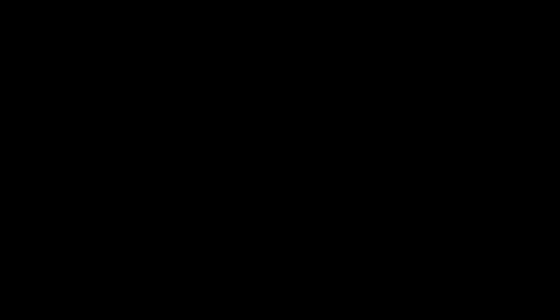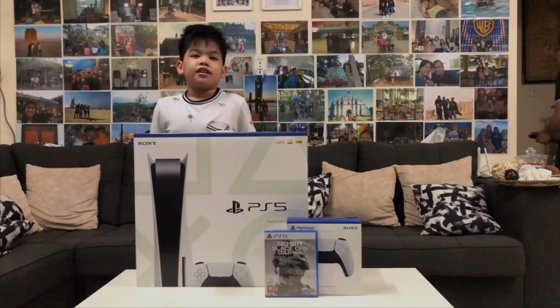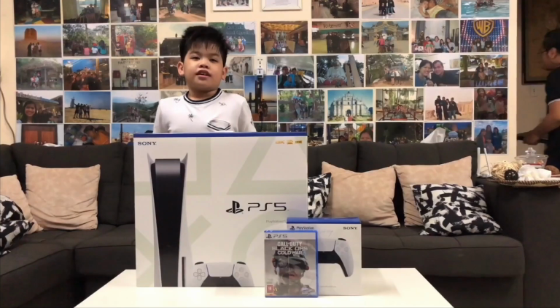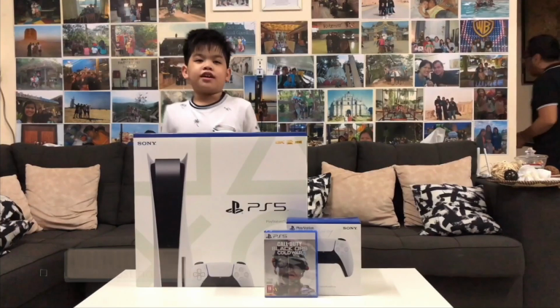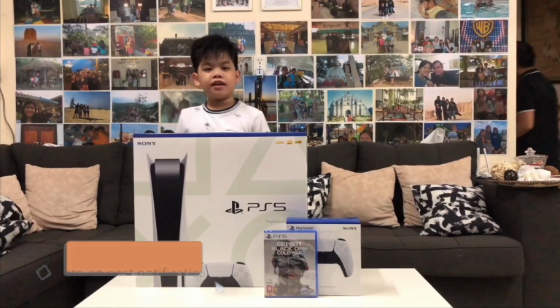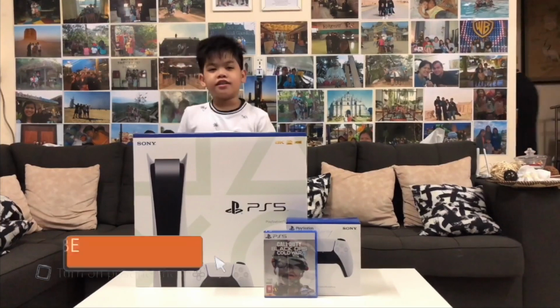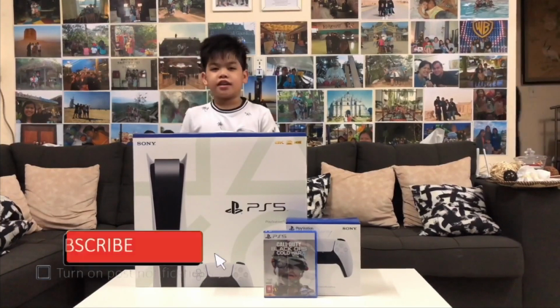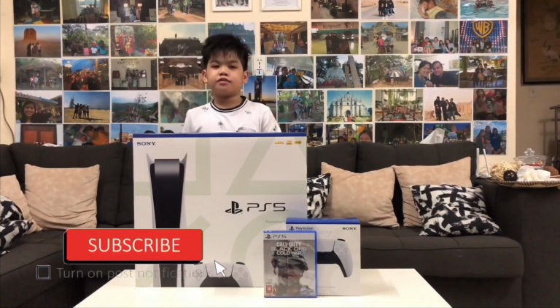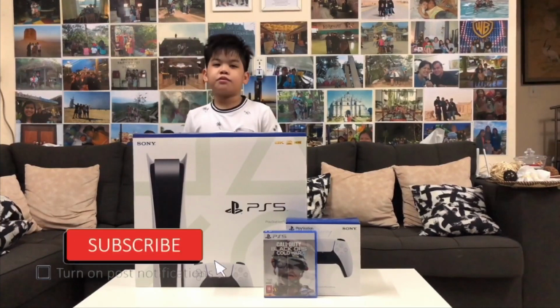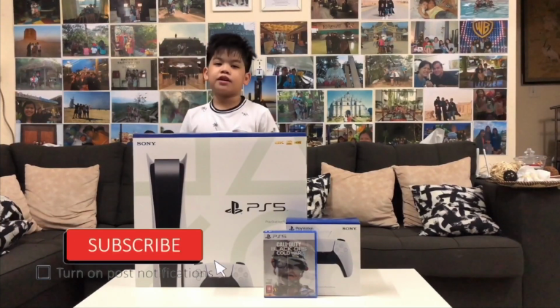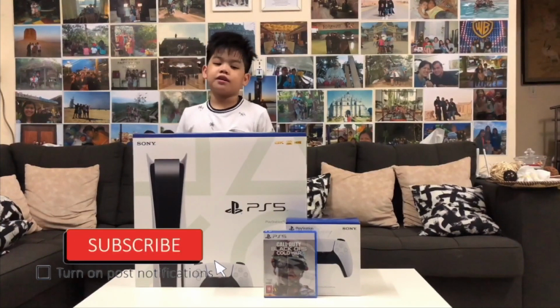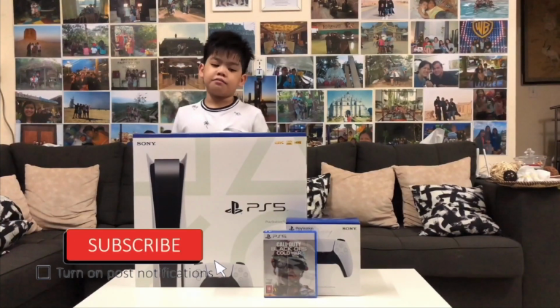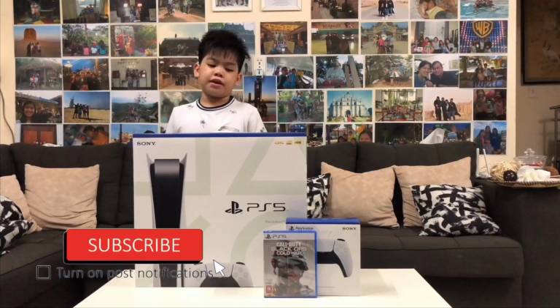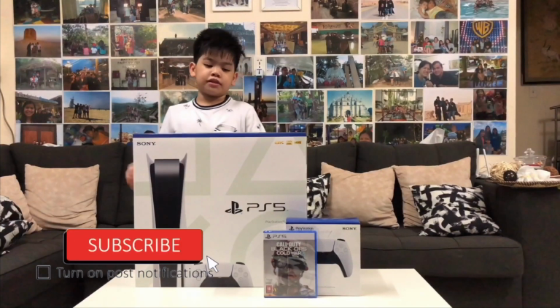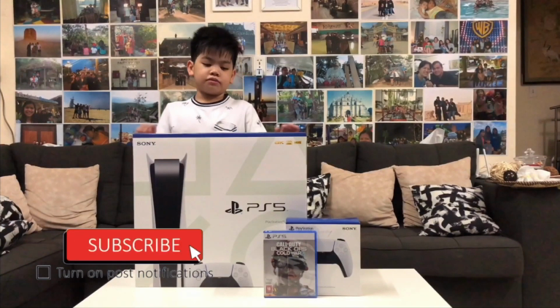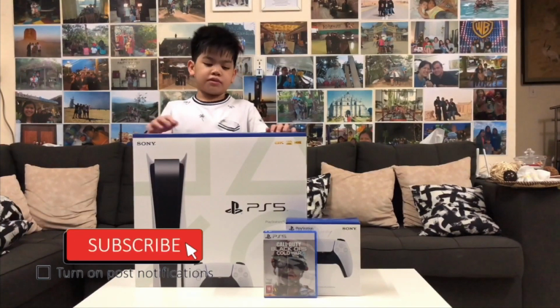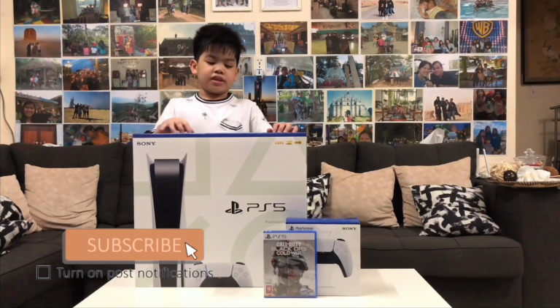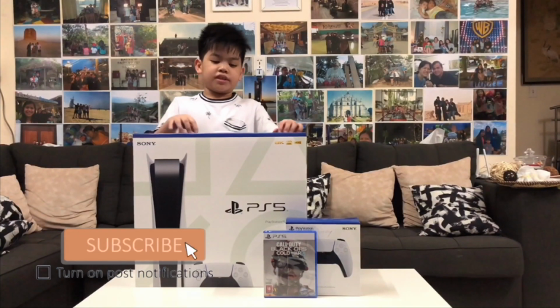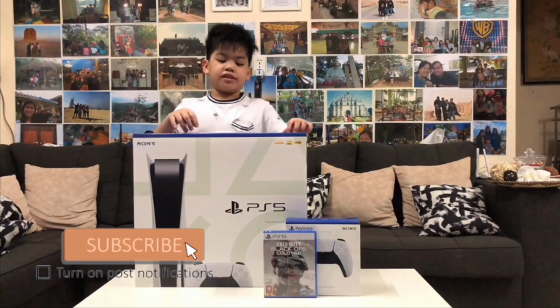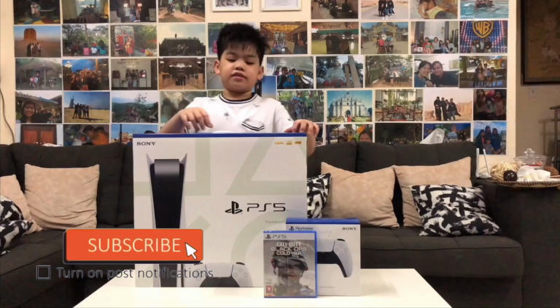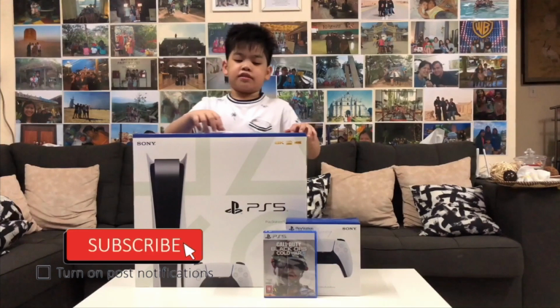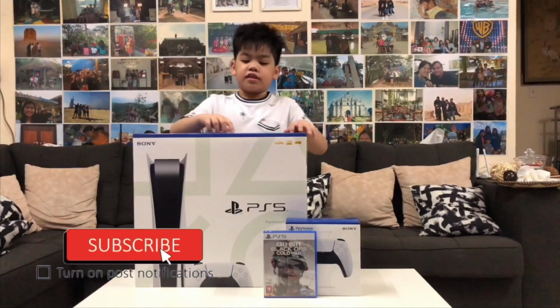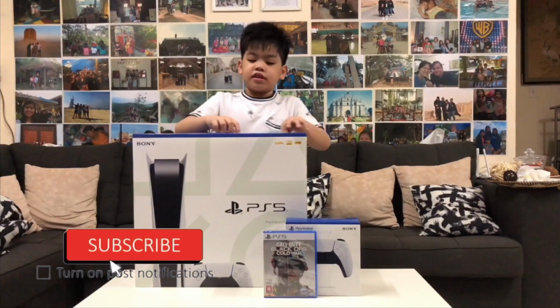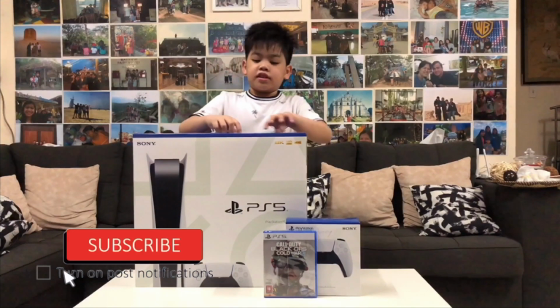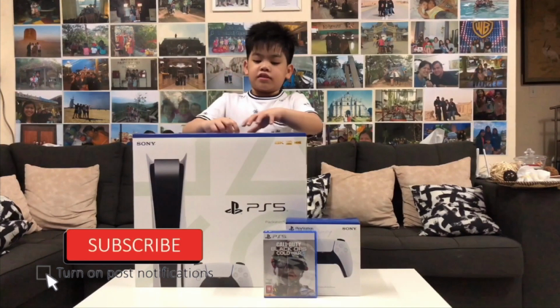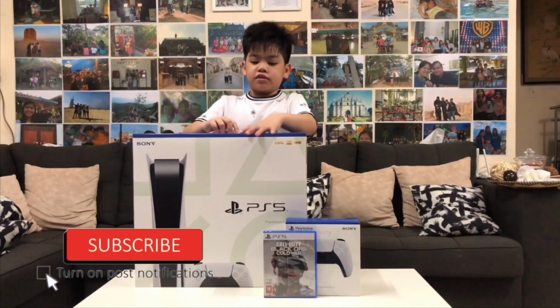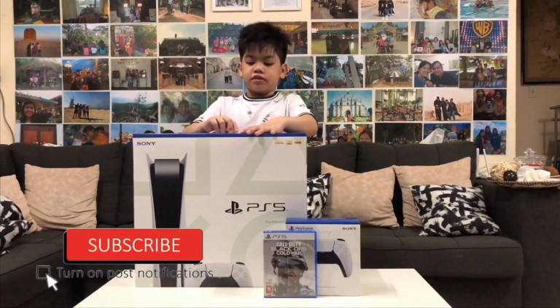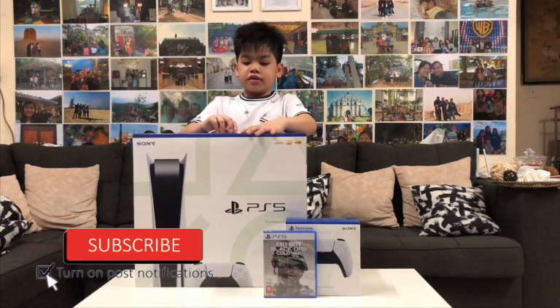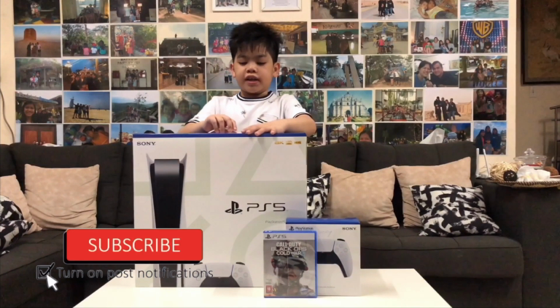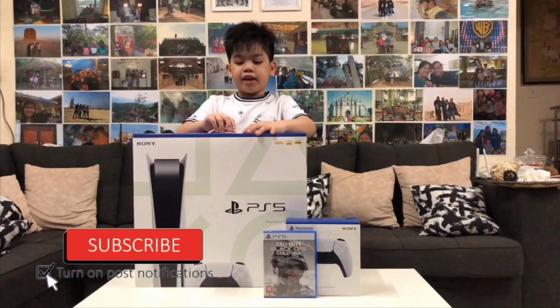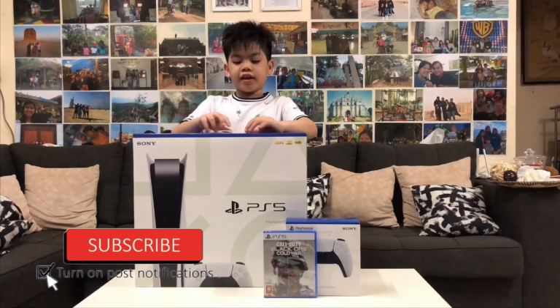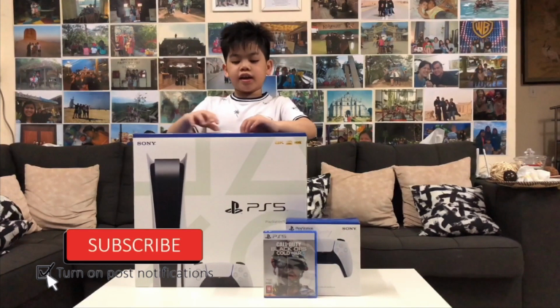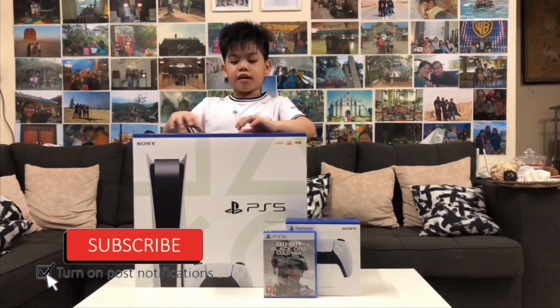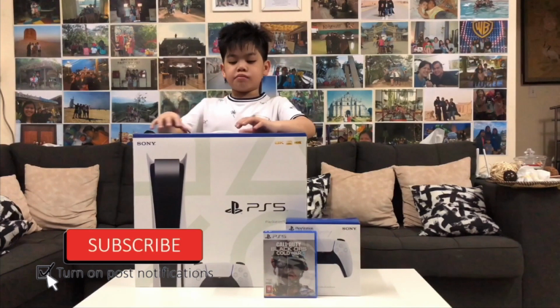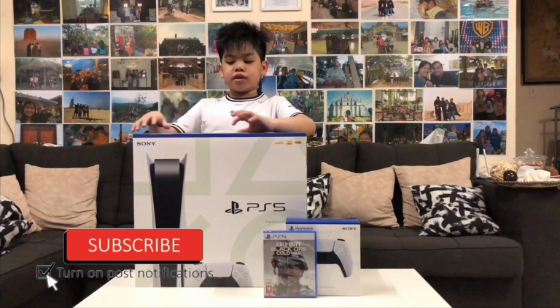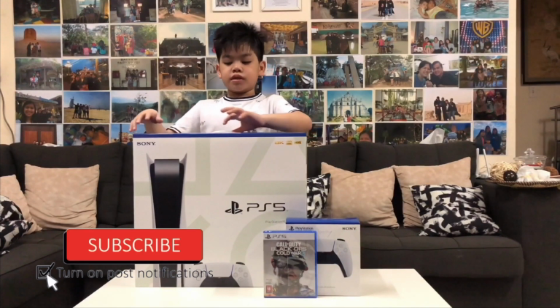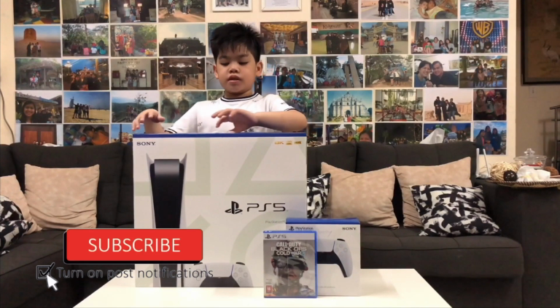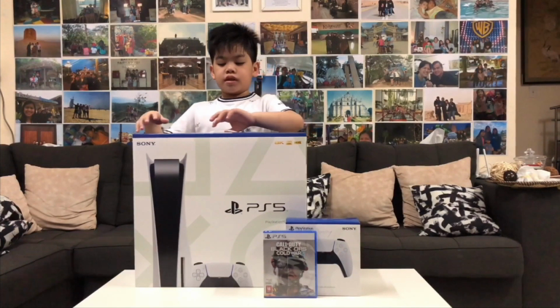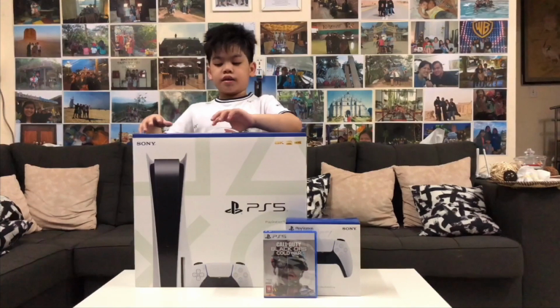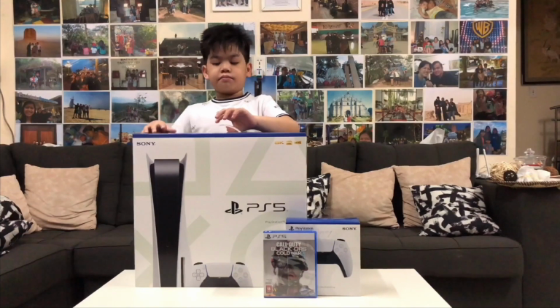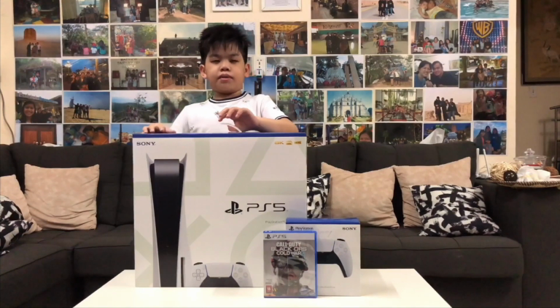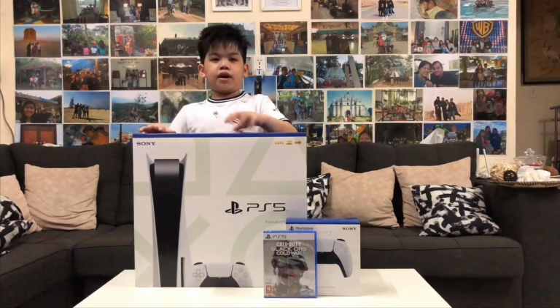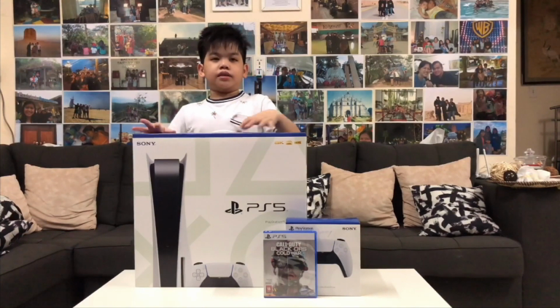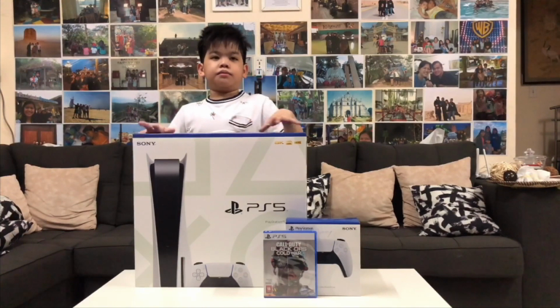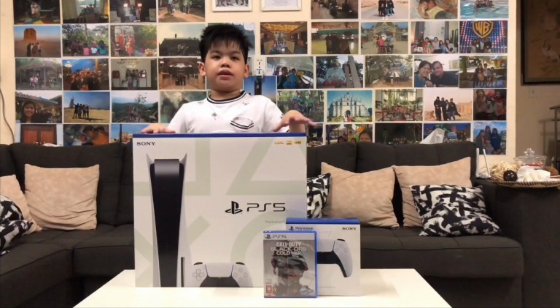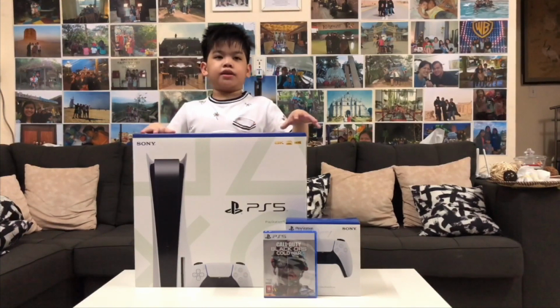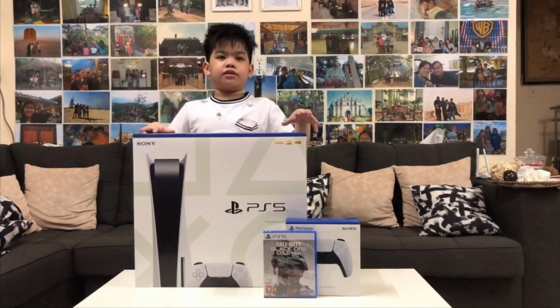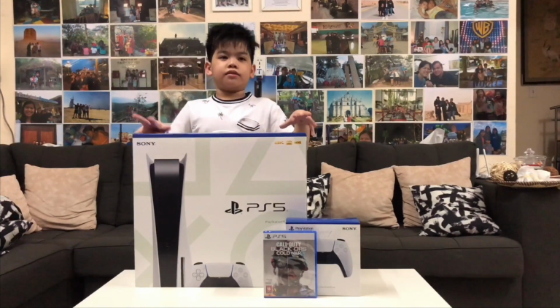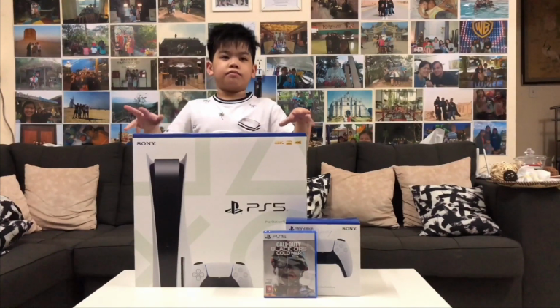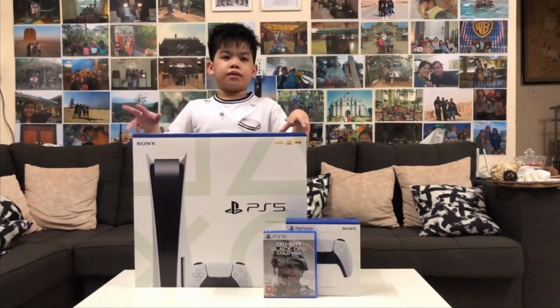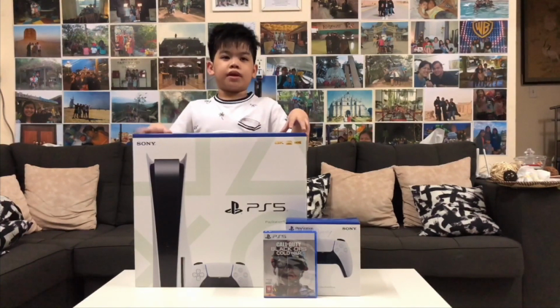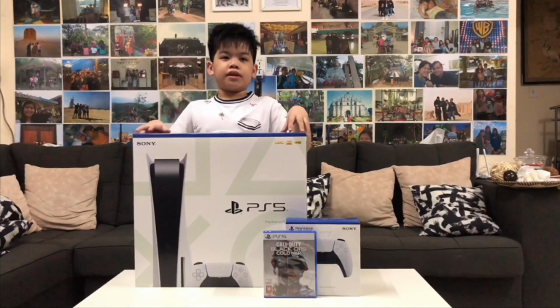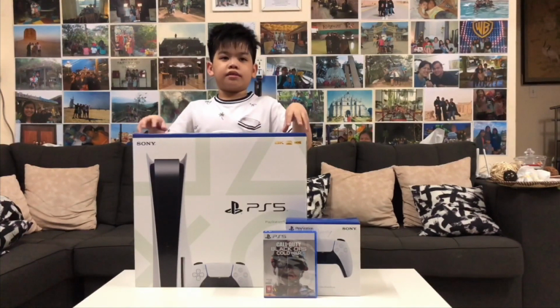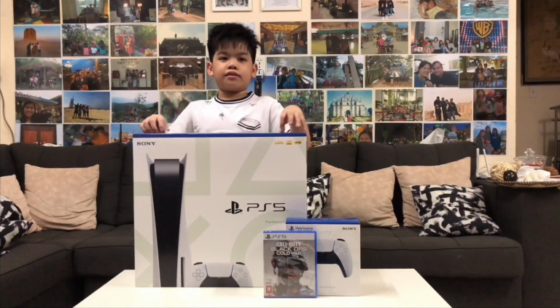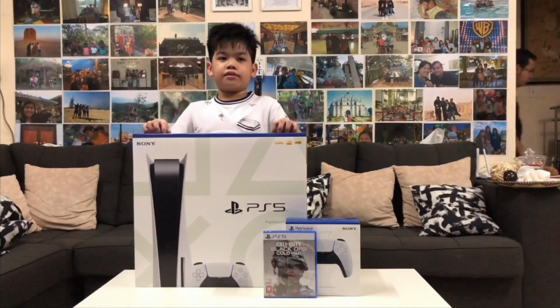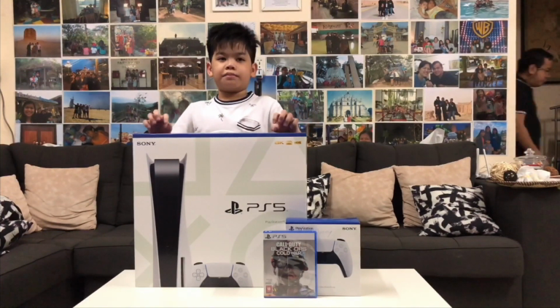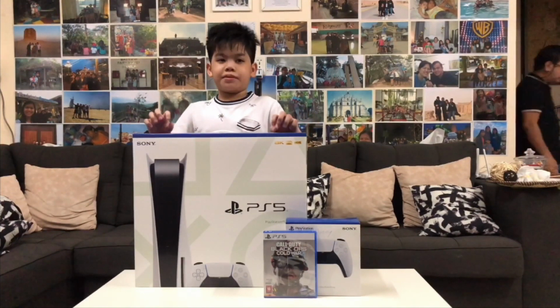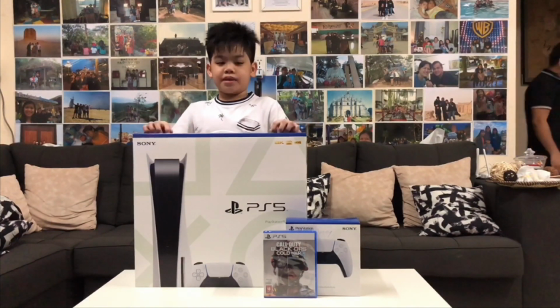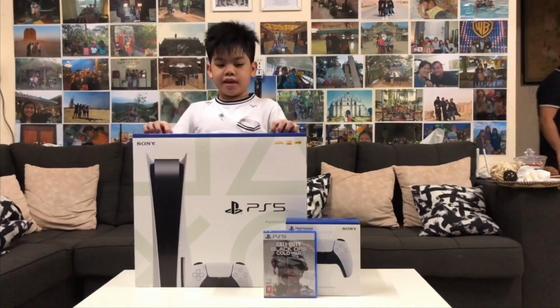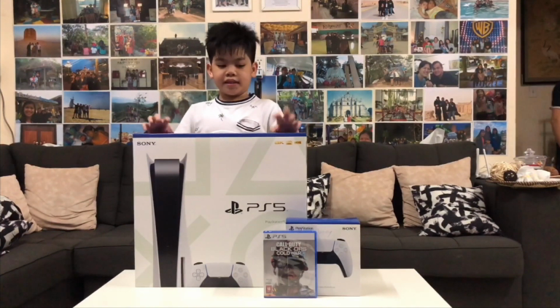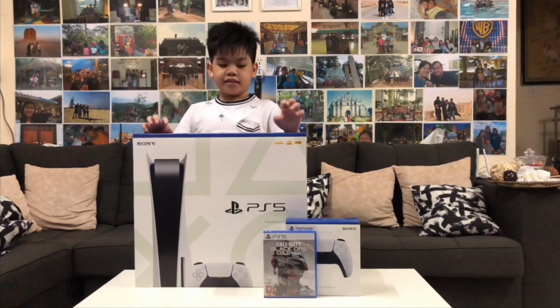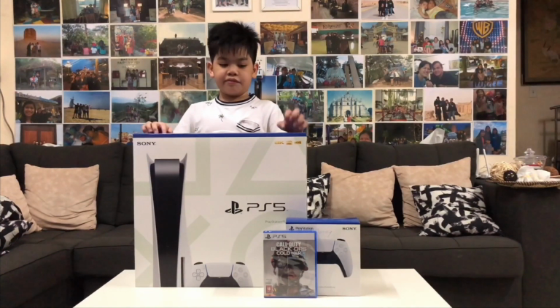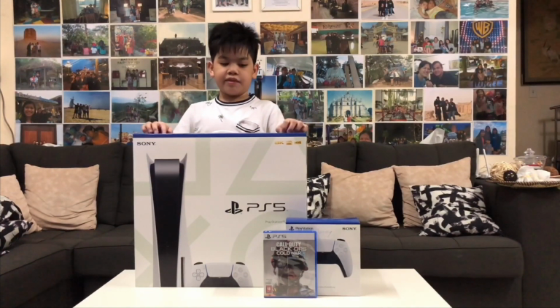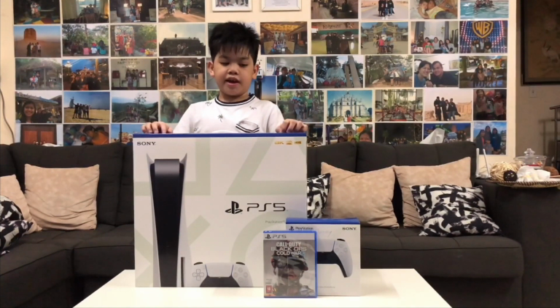Hi guys, welcome back to my channel. Today I'm going to unbox my brand new PS5.